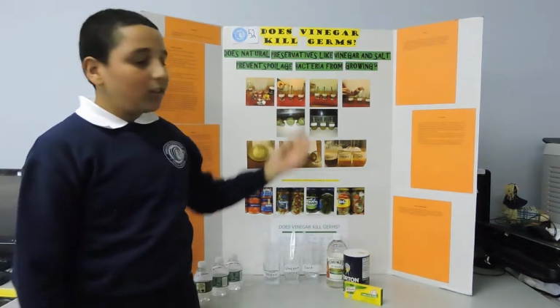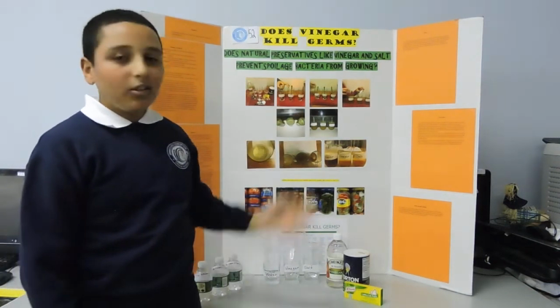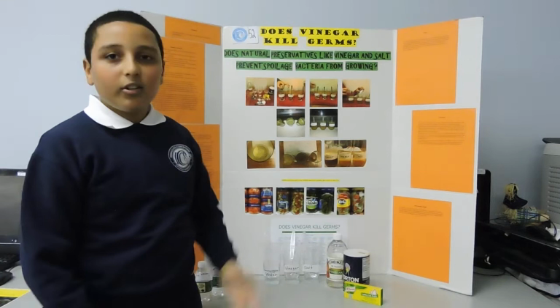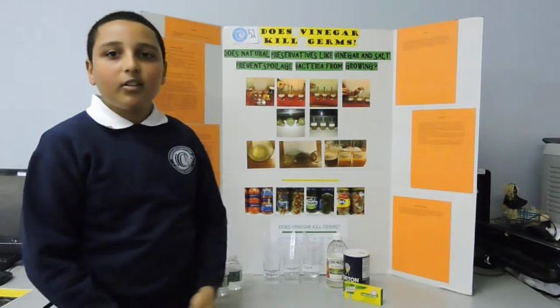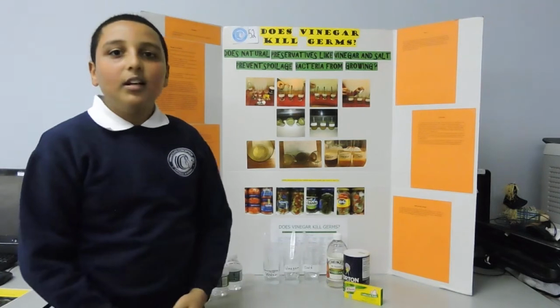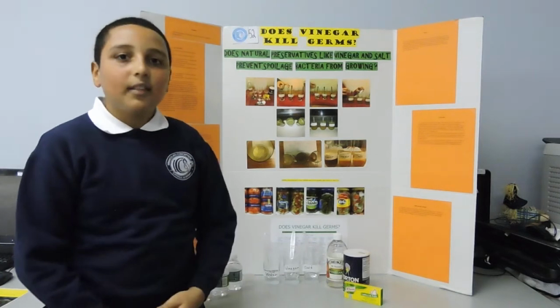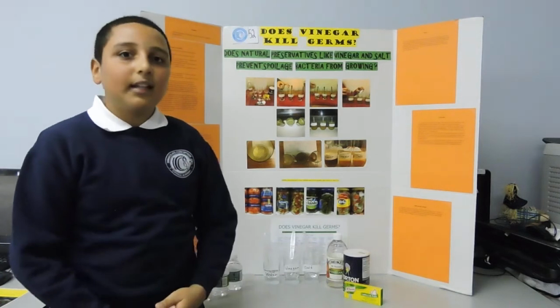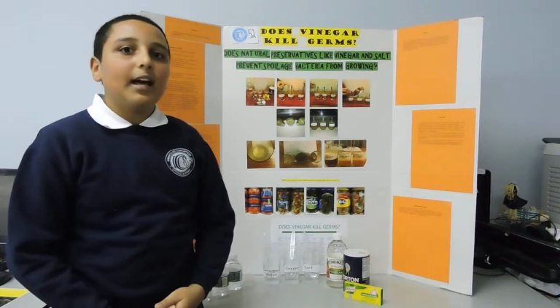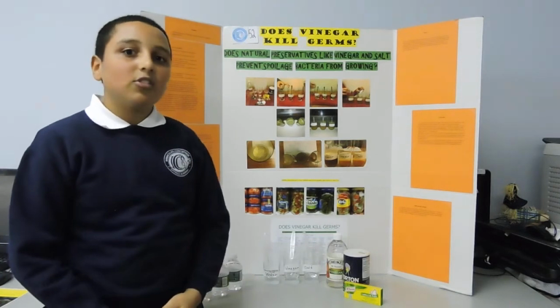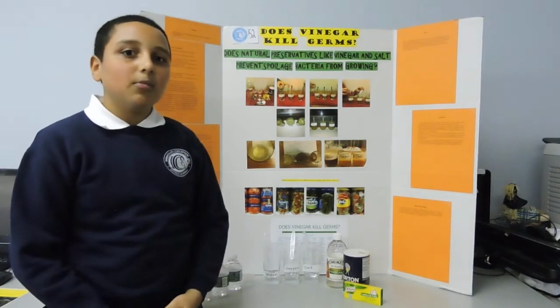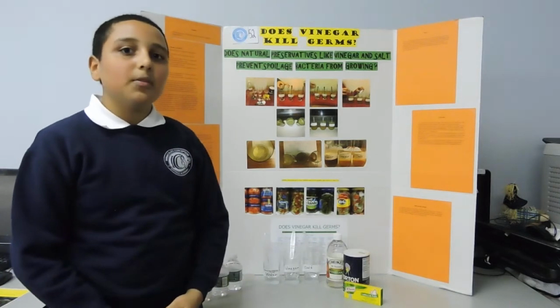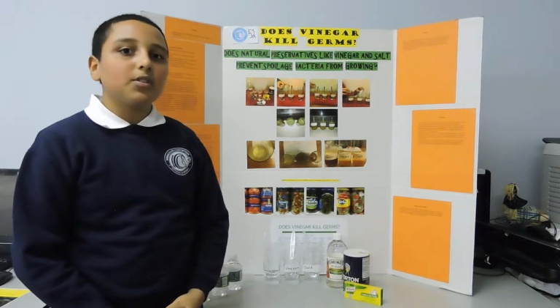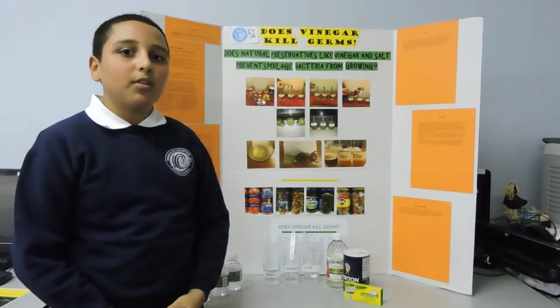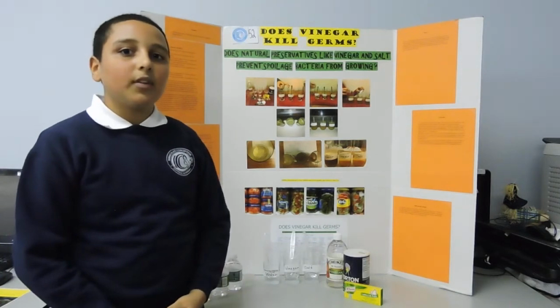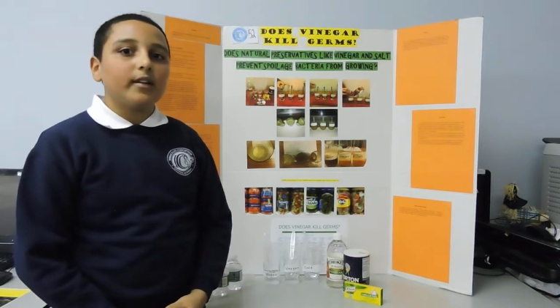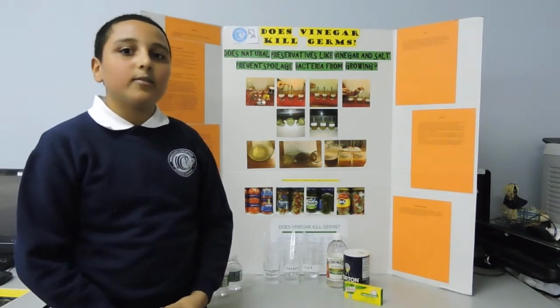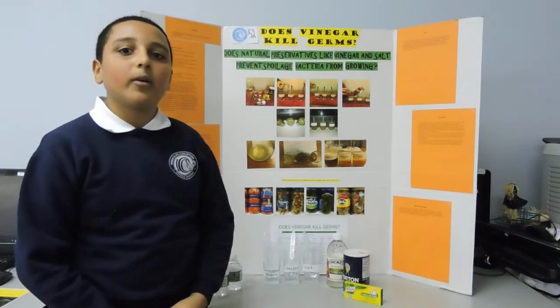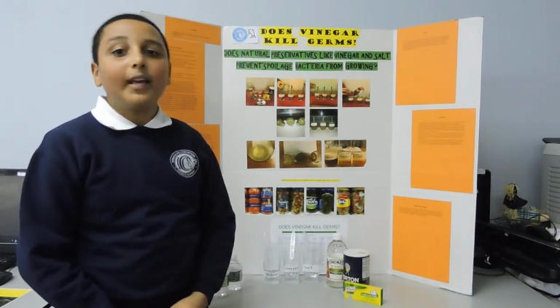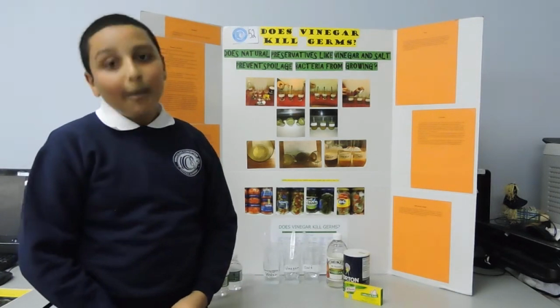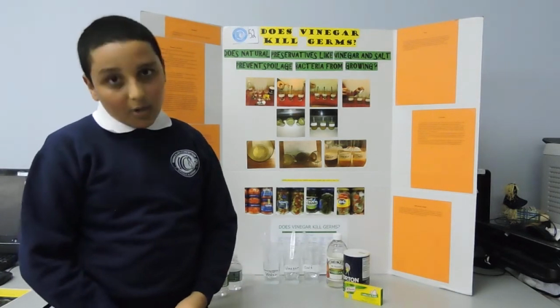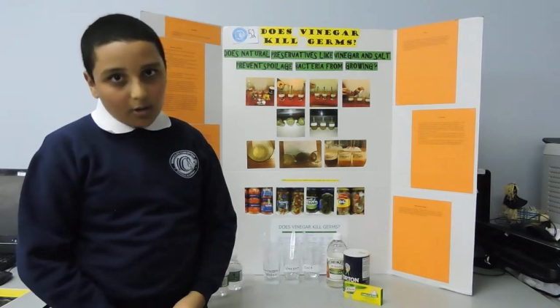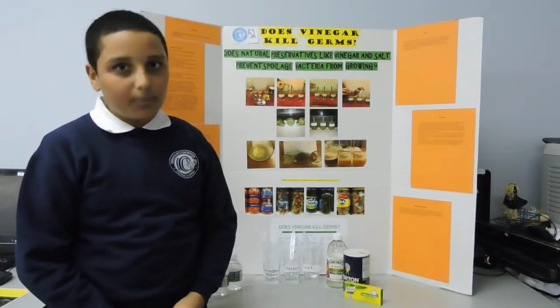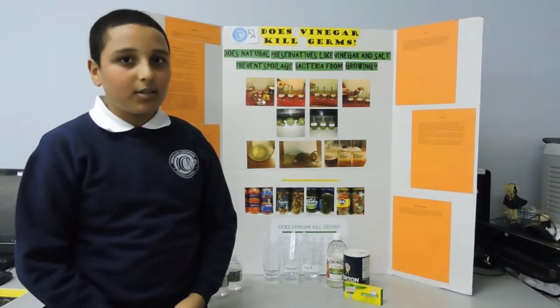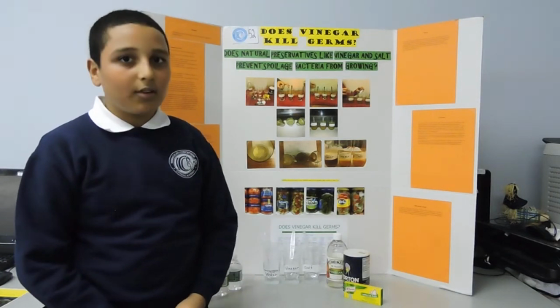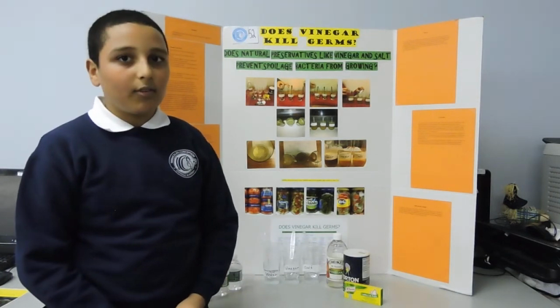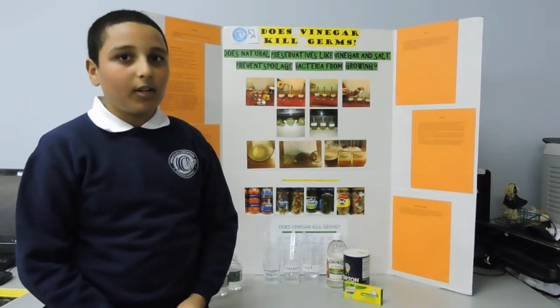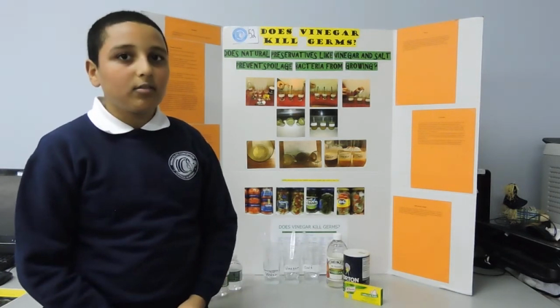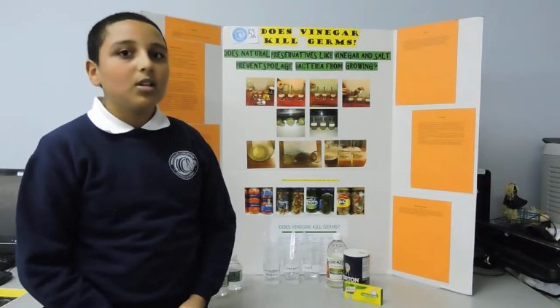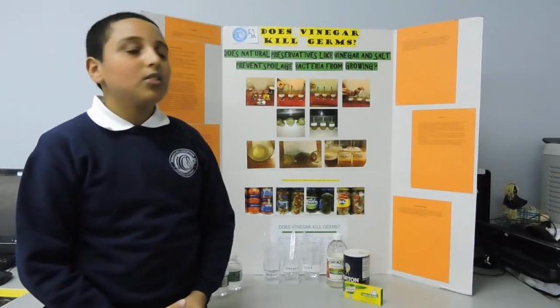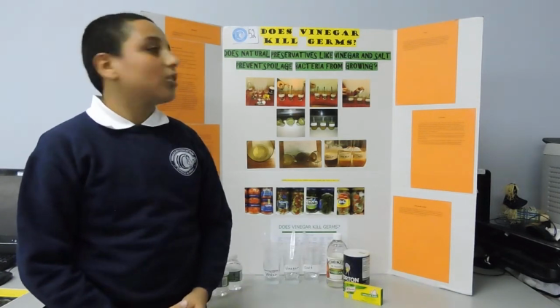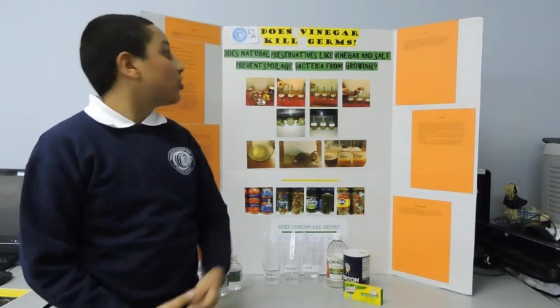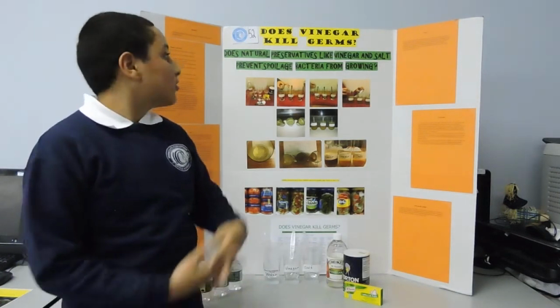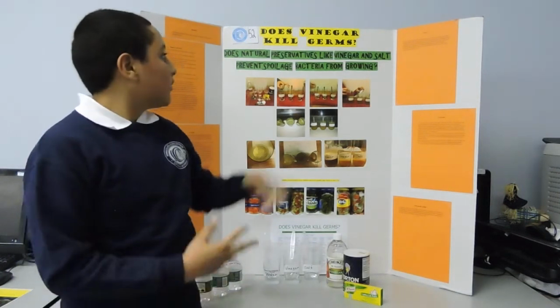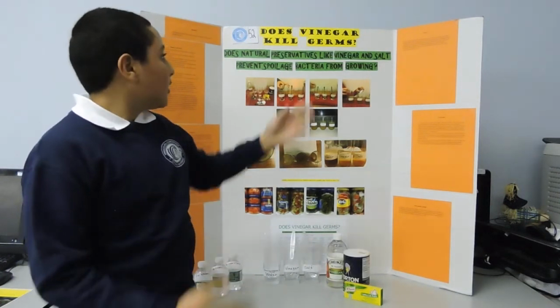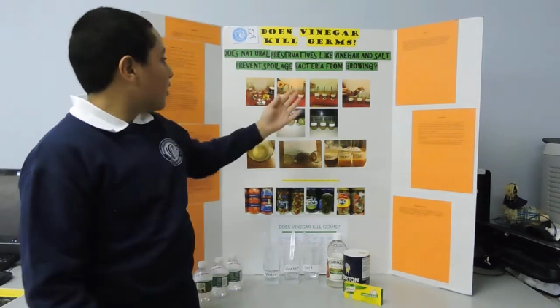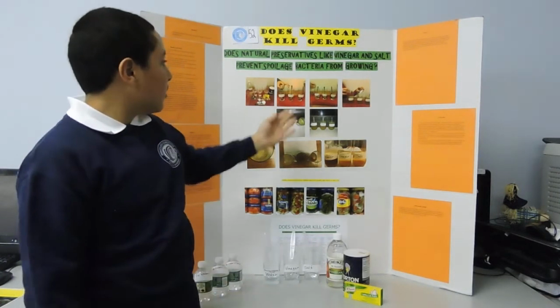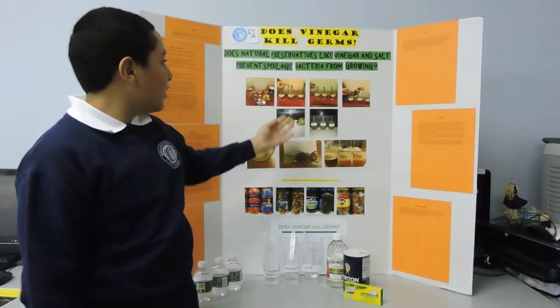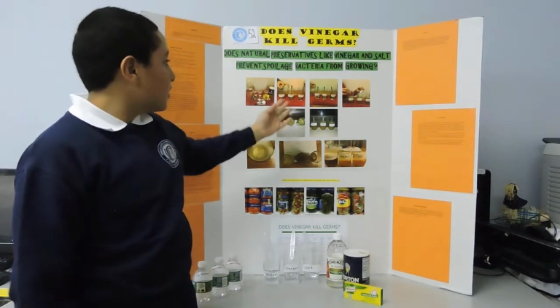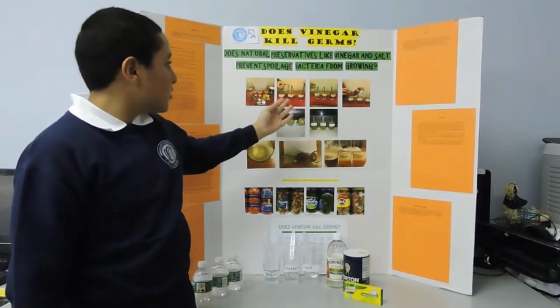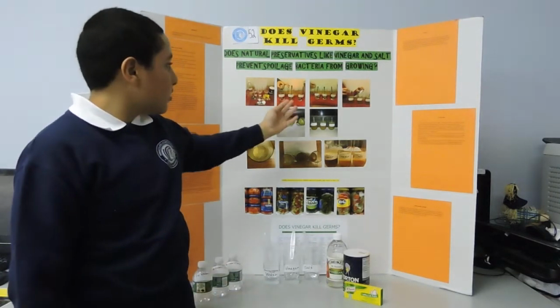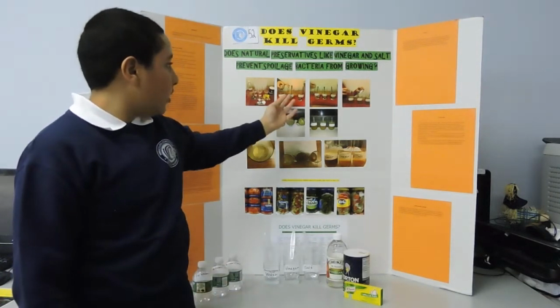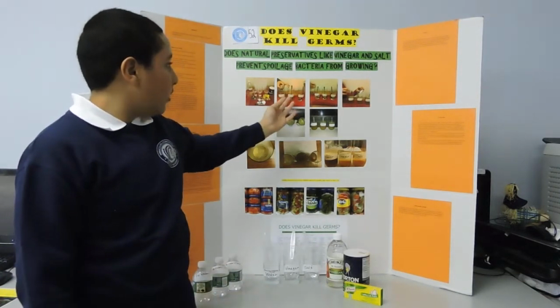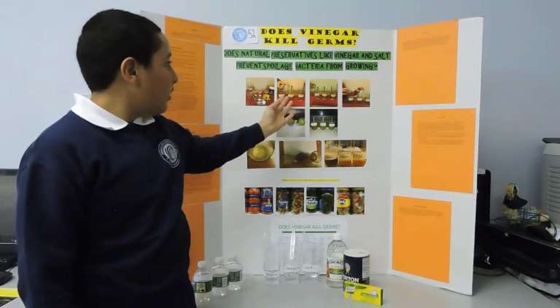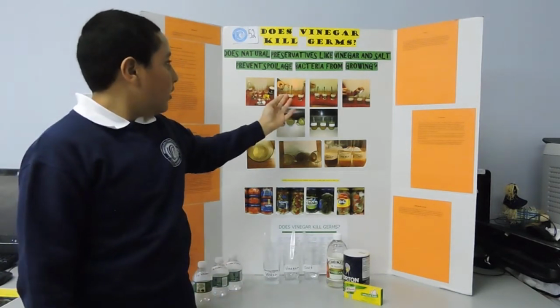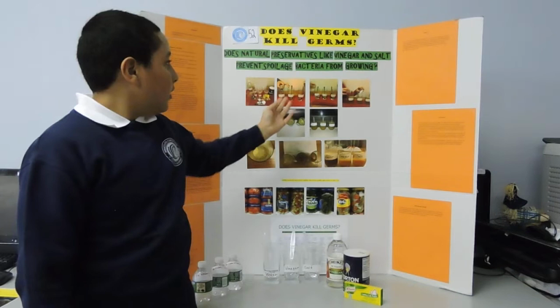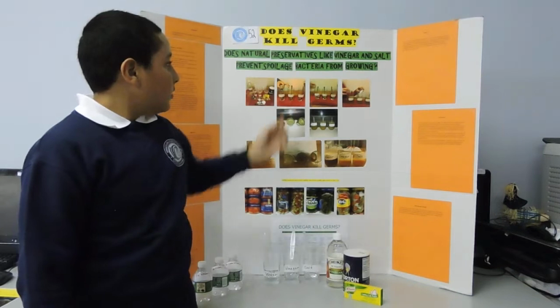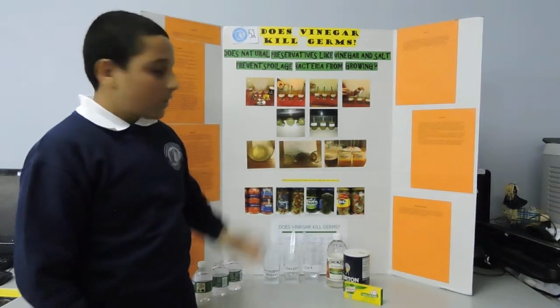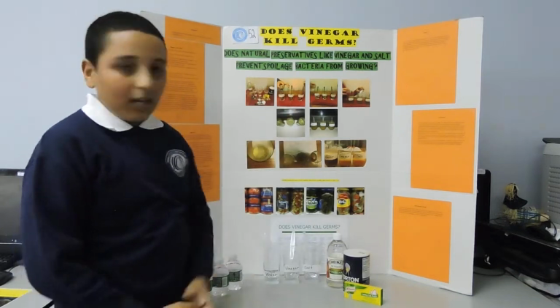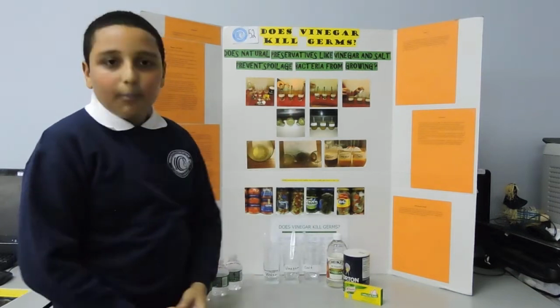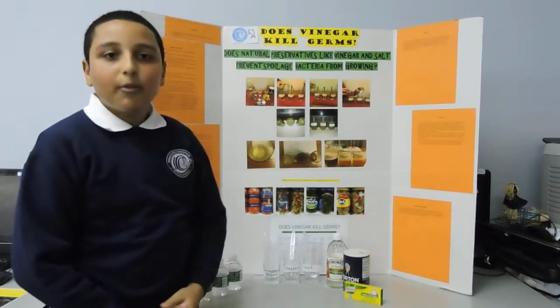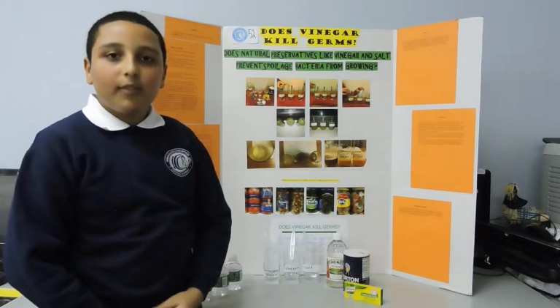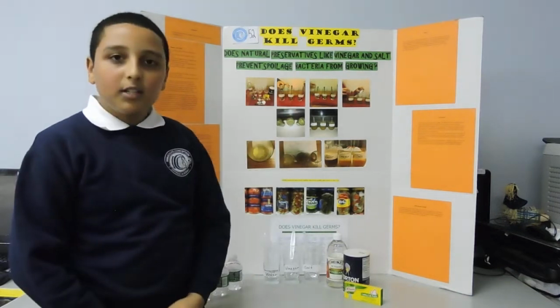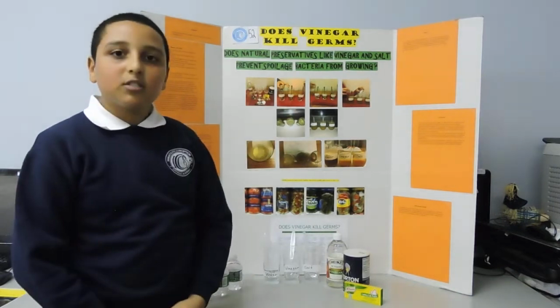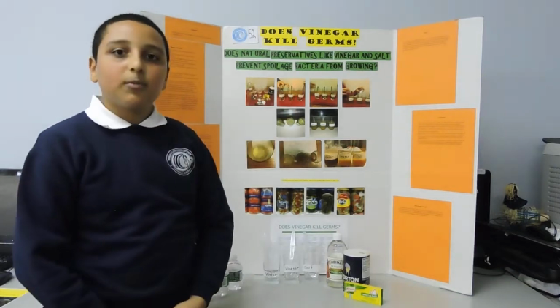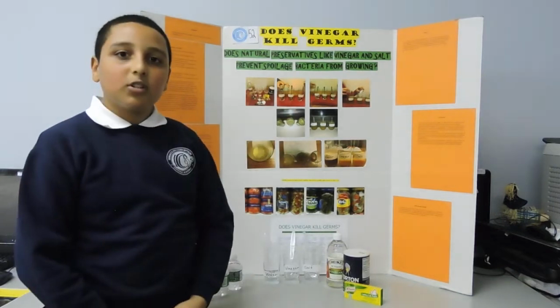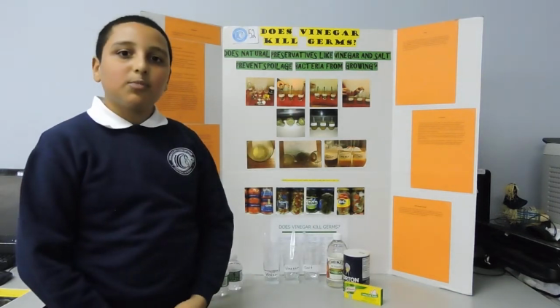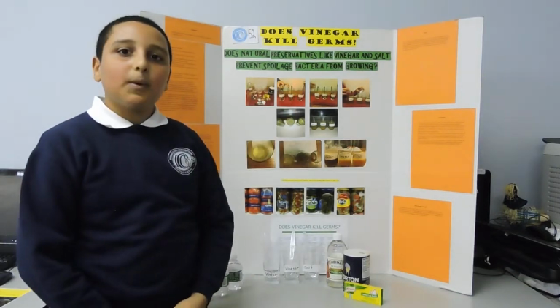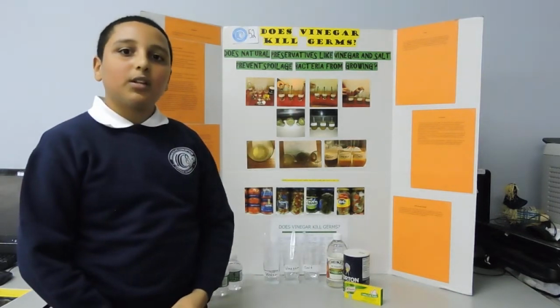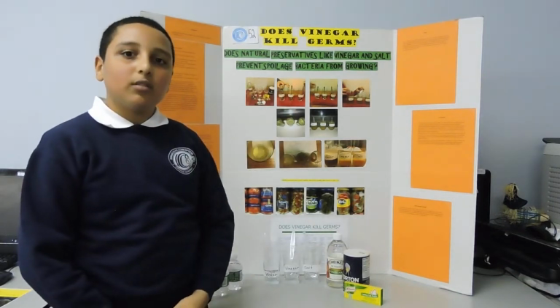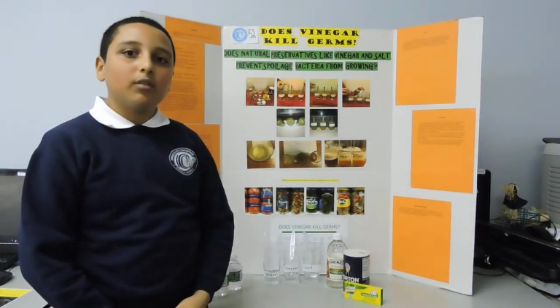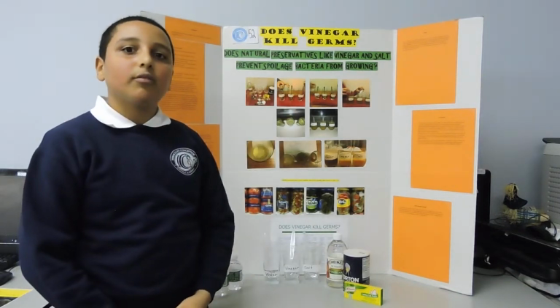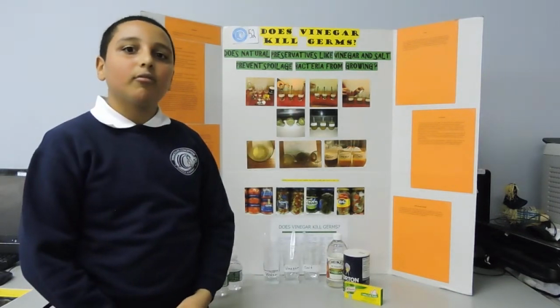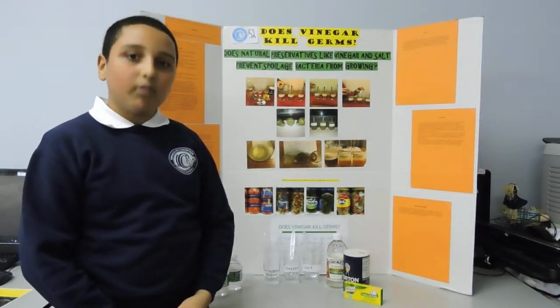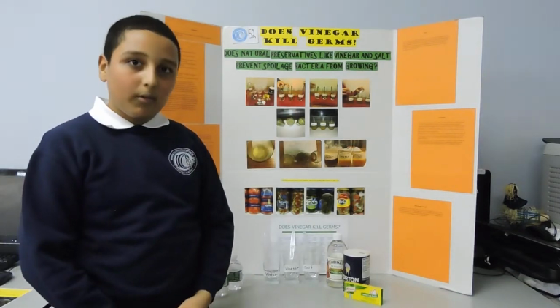In my project, I learned that natural preservatives or chemical preservatives, such as vinegar and salt, can prevent spoilage bacteria from growing.